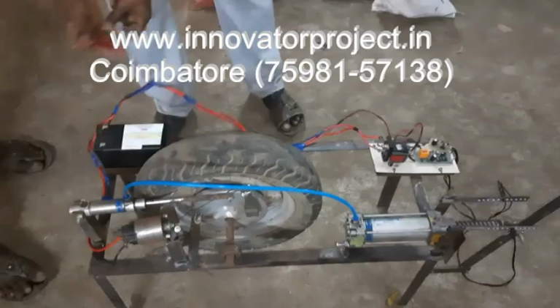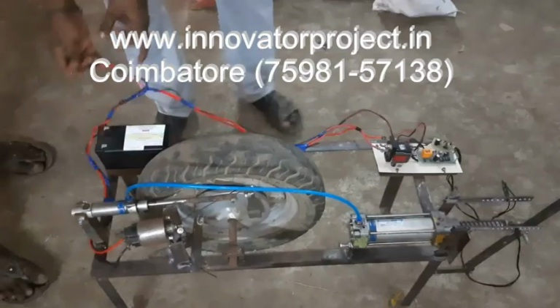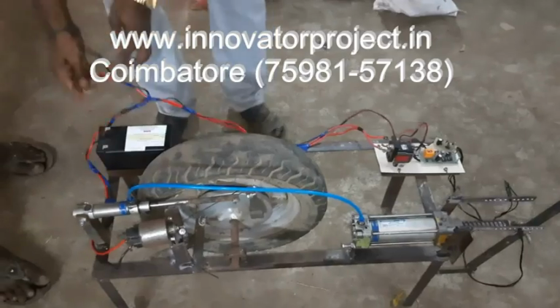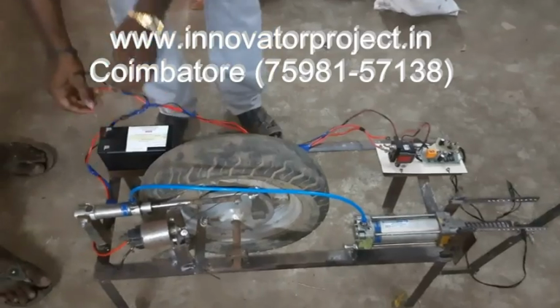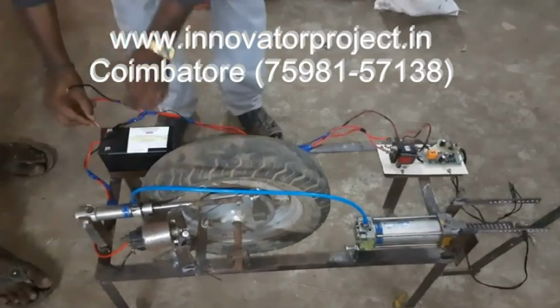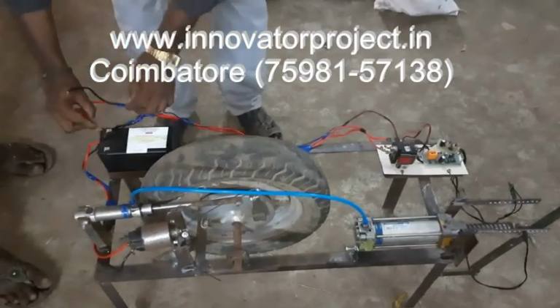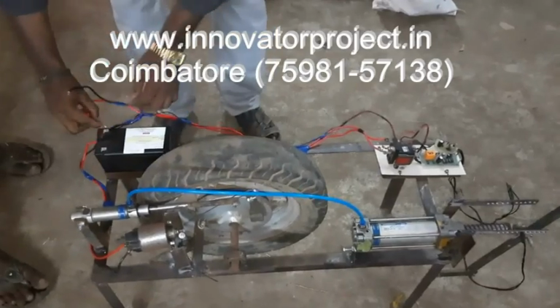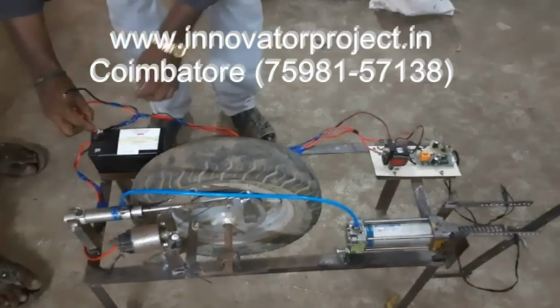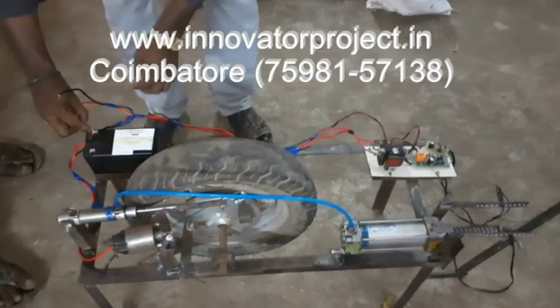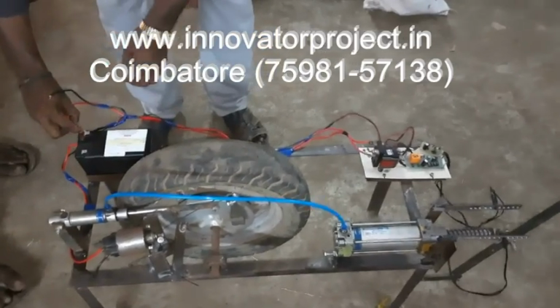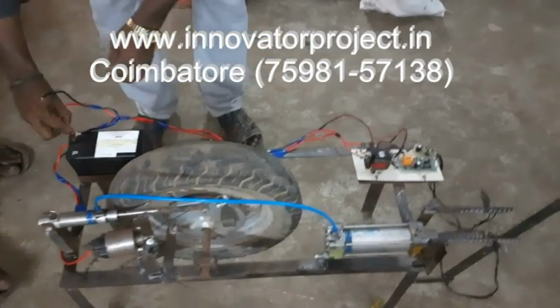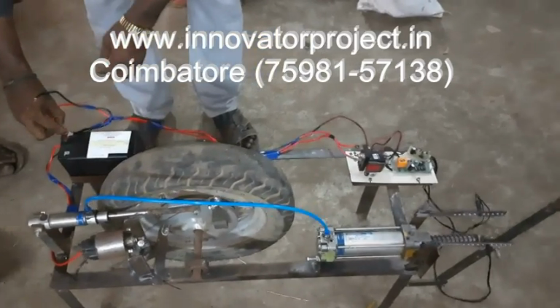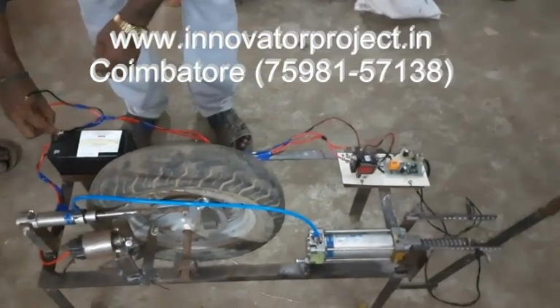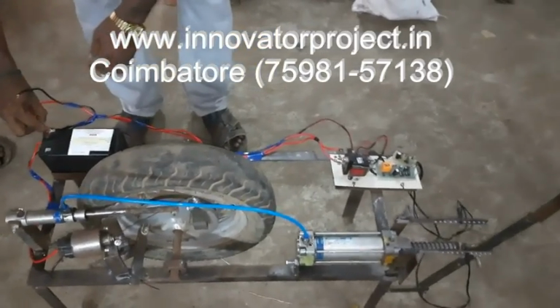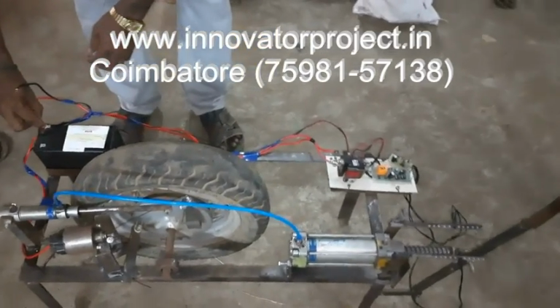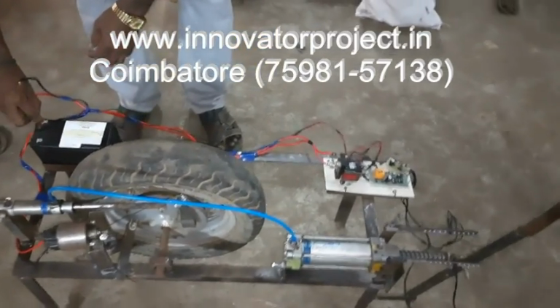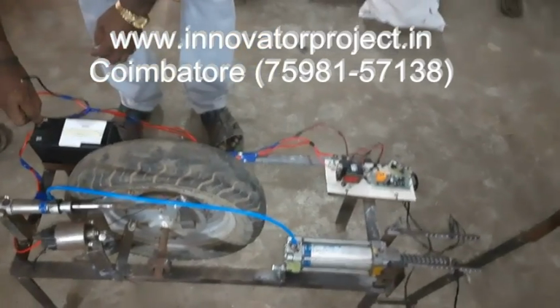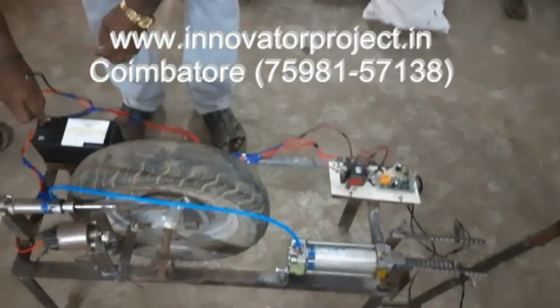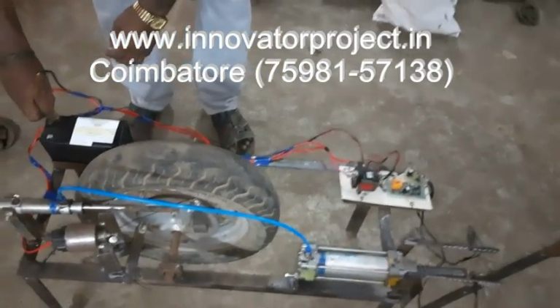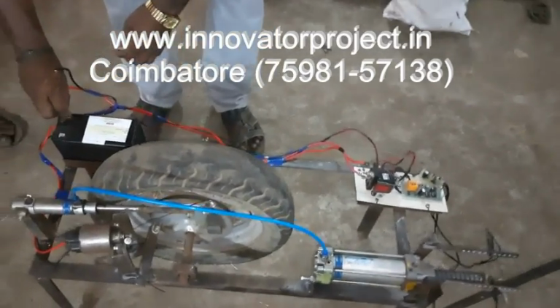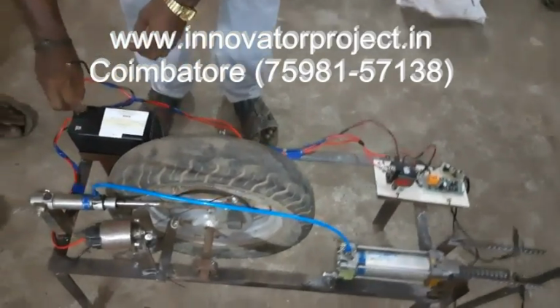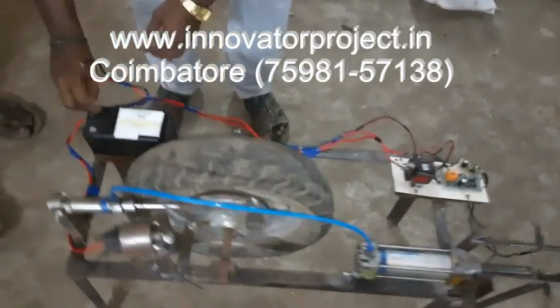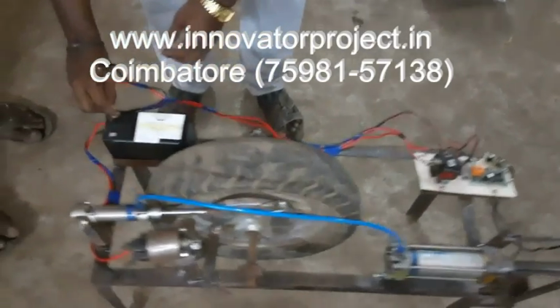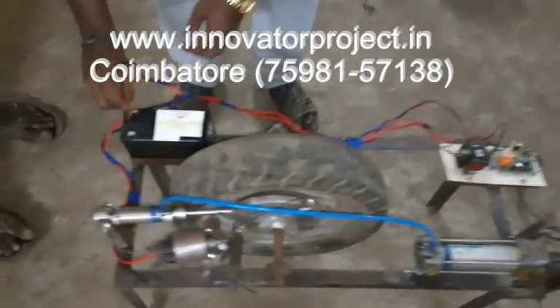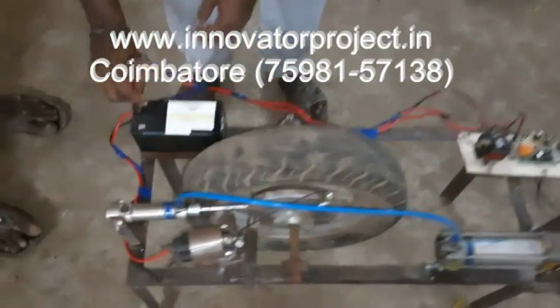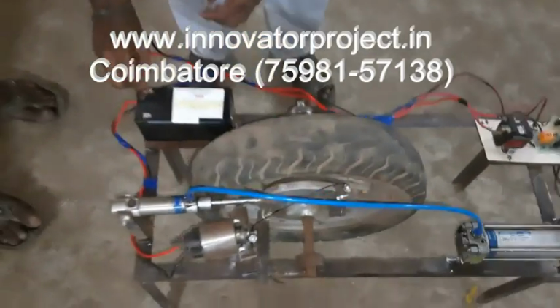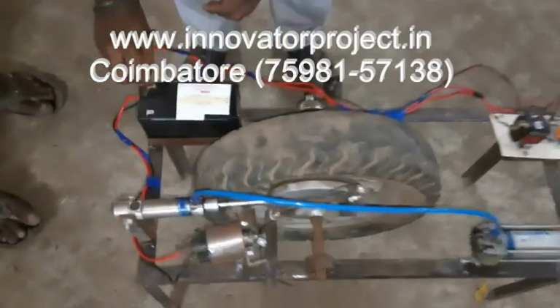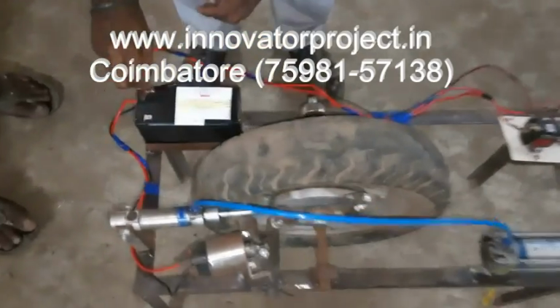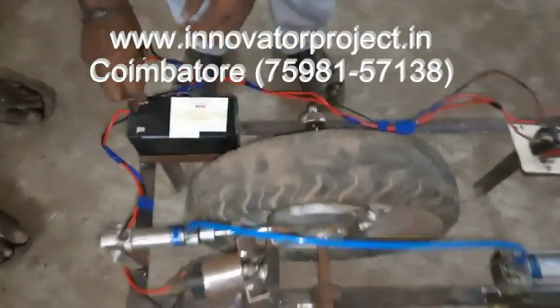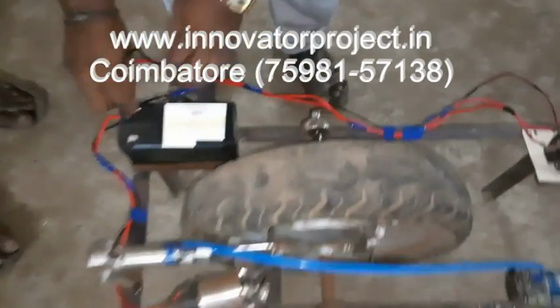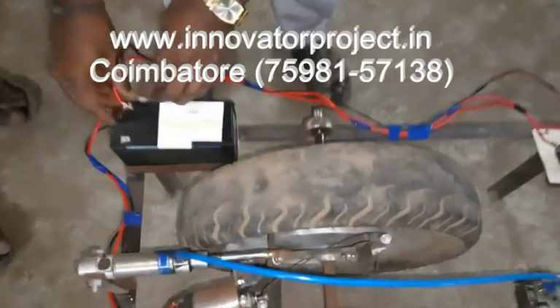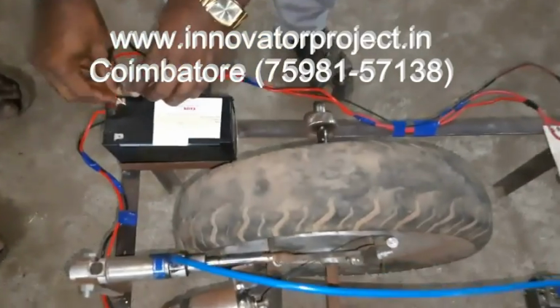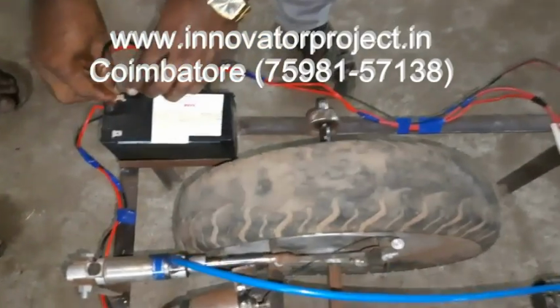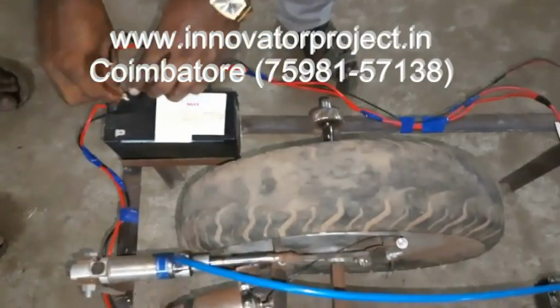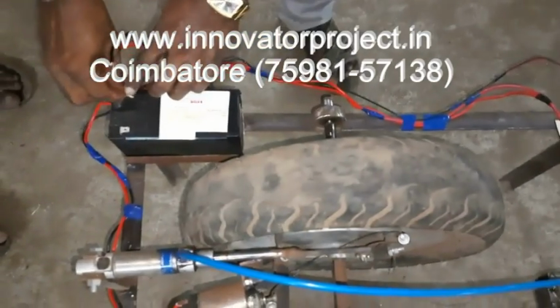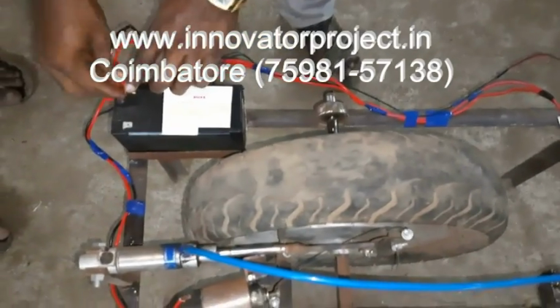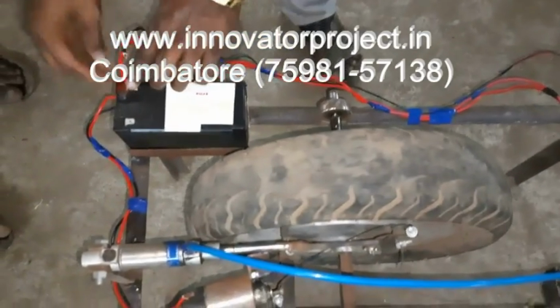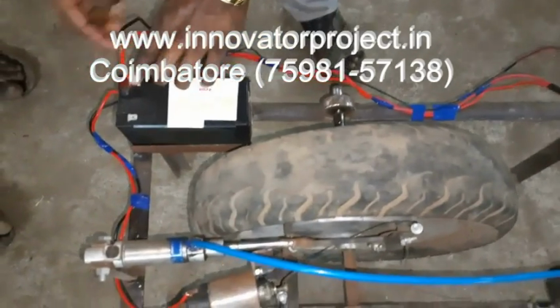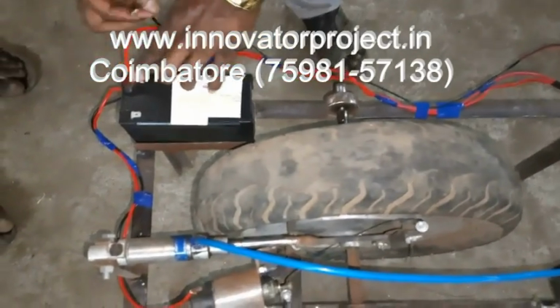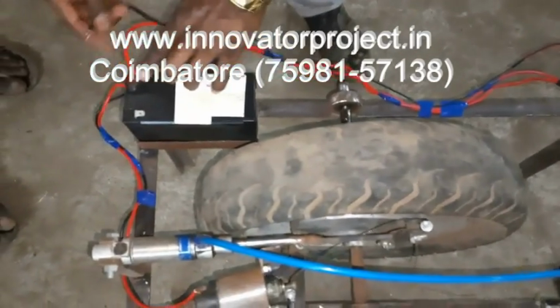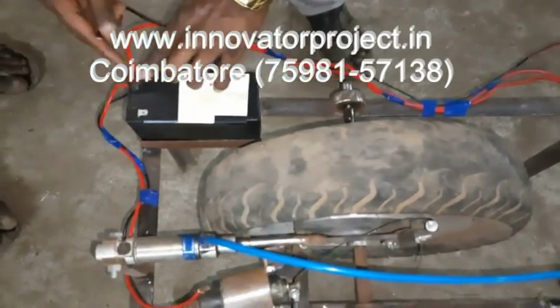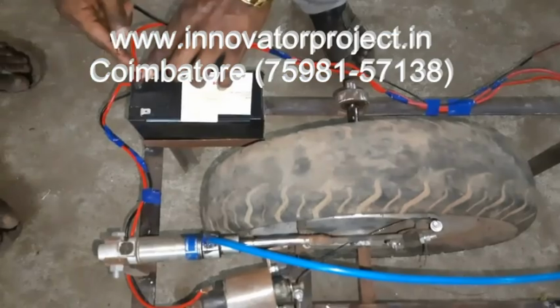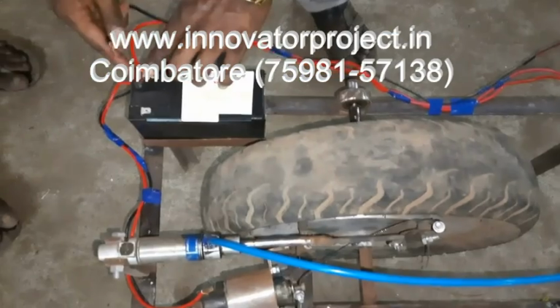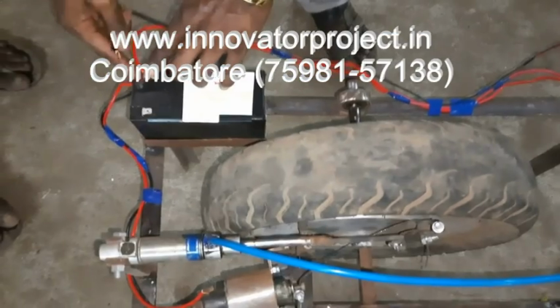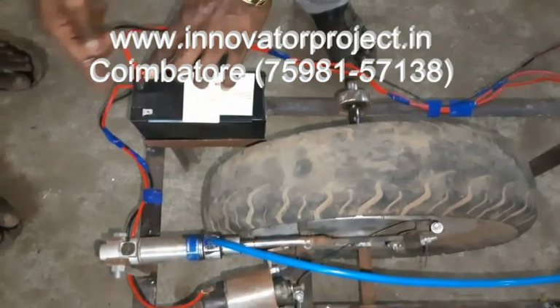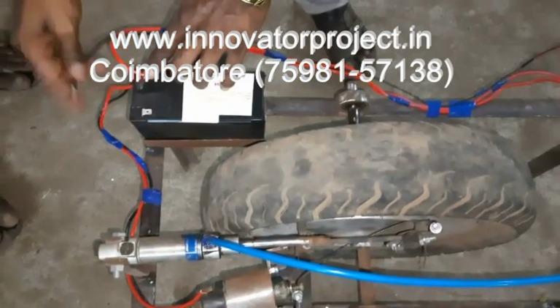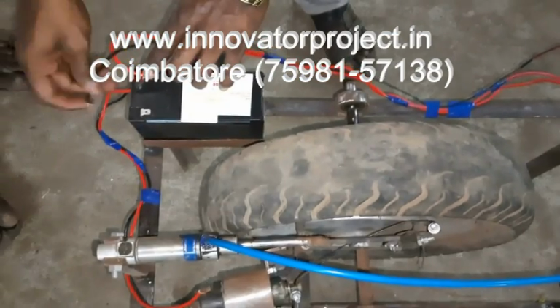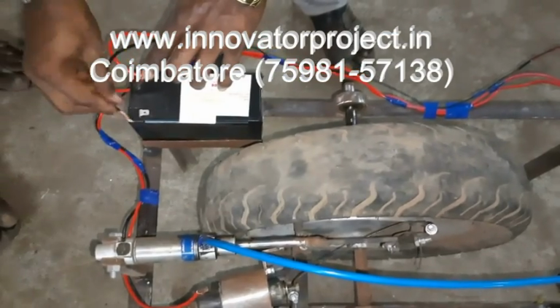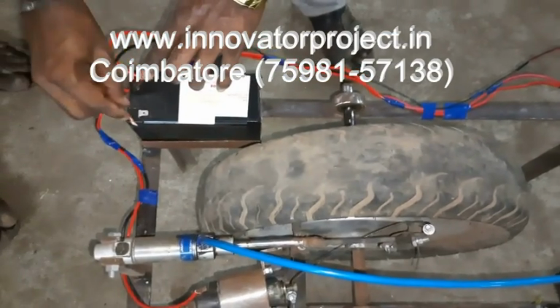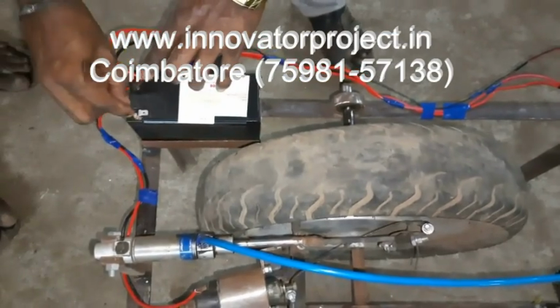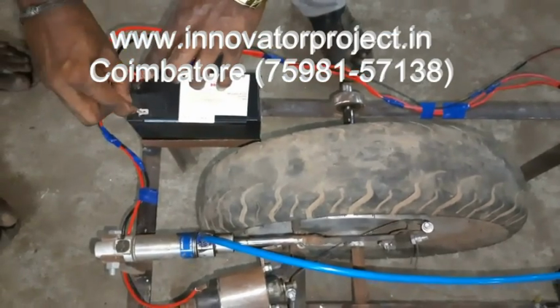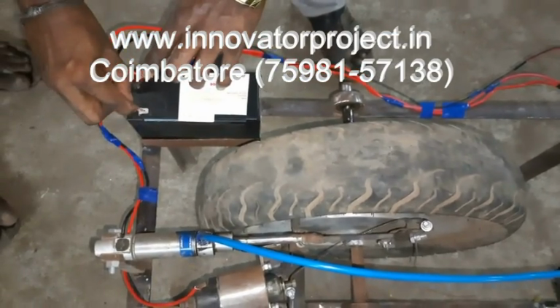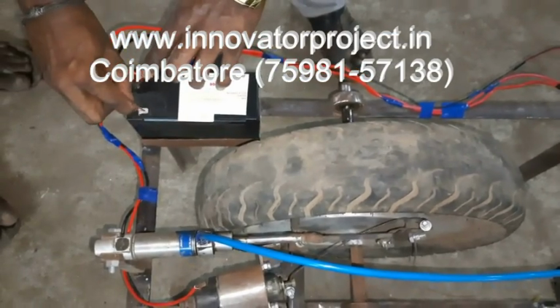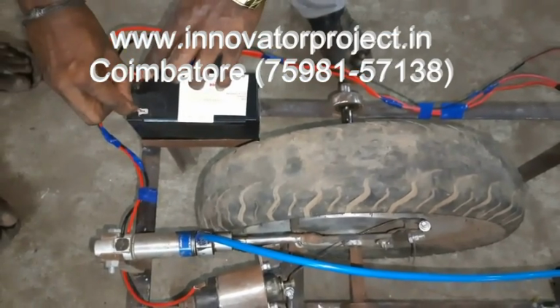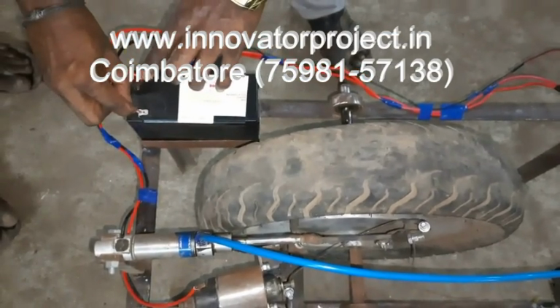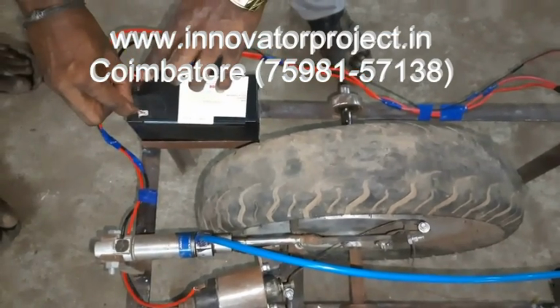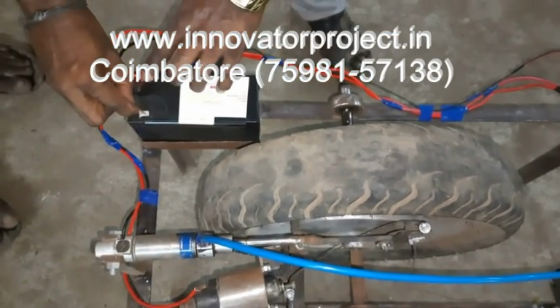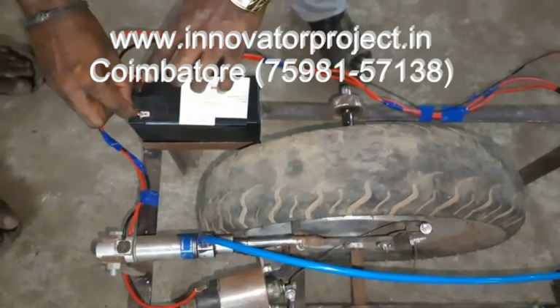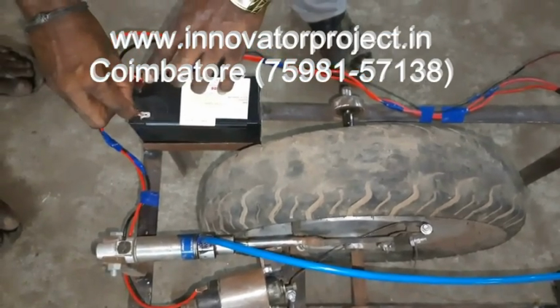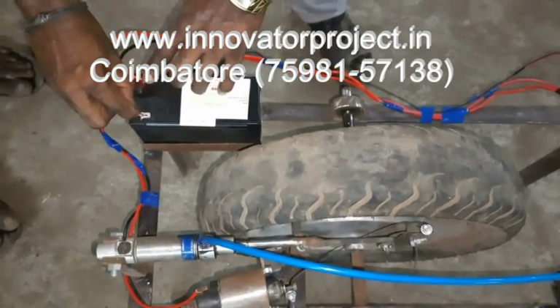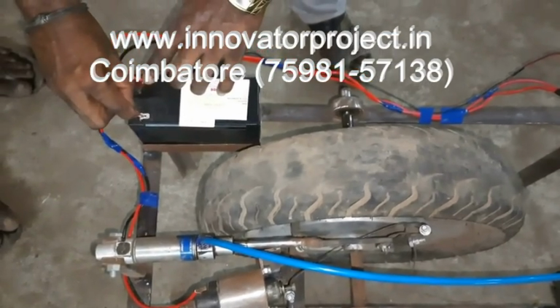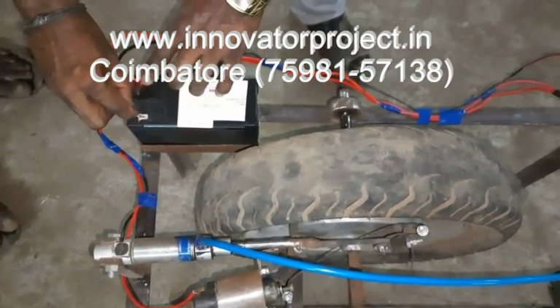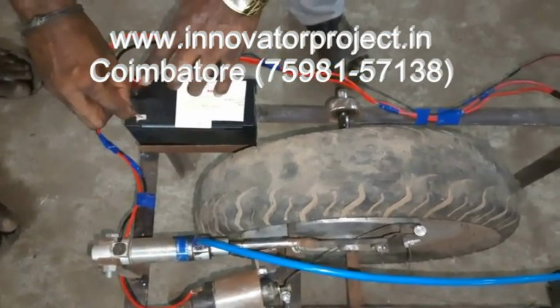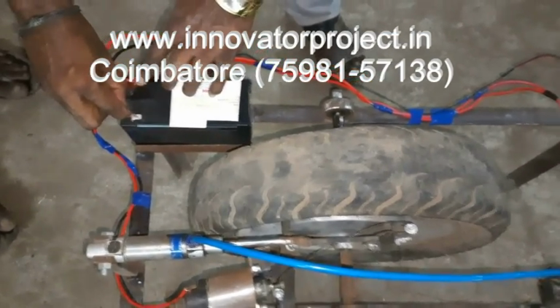We will connect the wire here. Red to red, black to black.